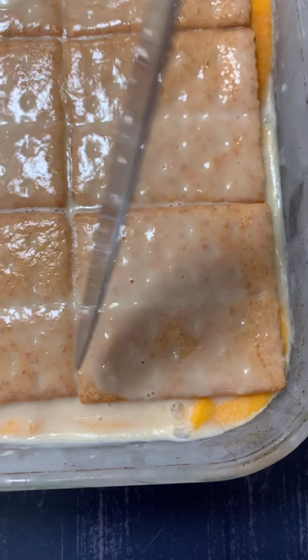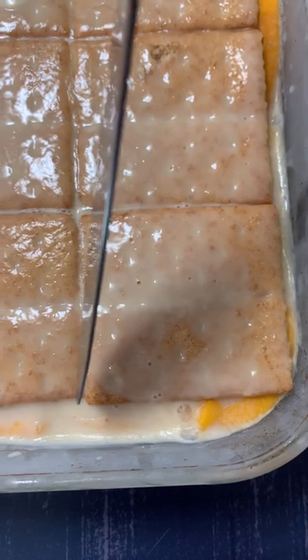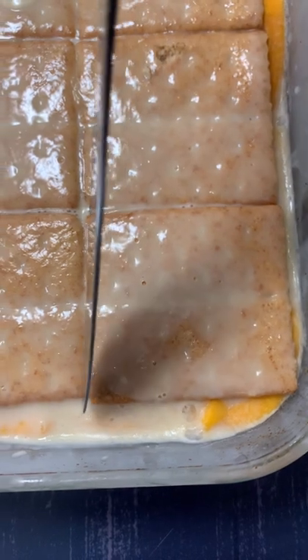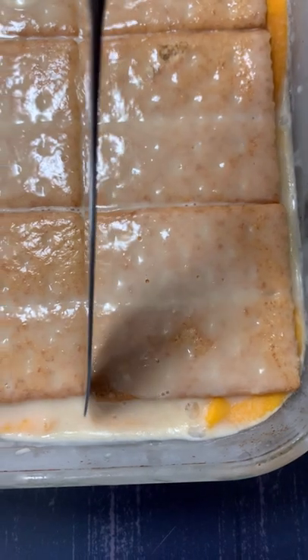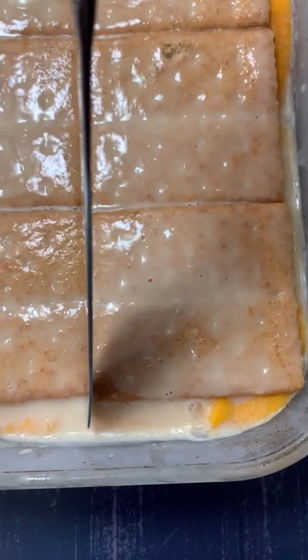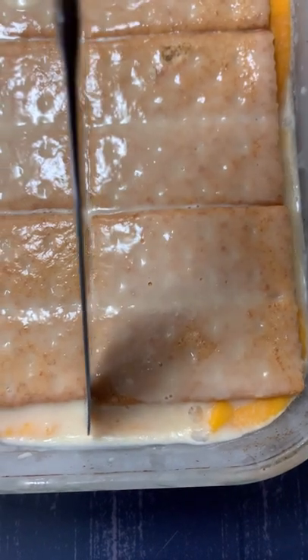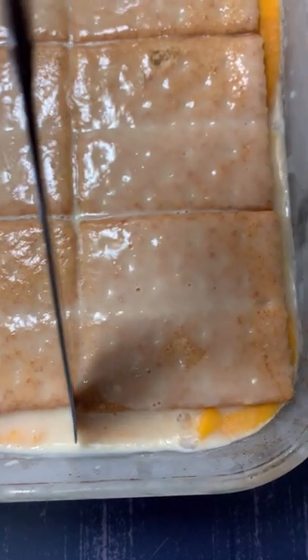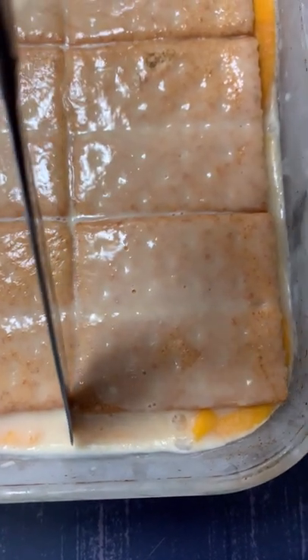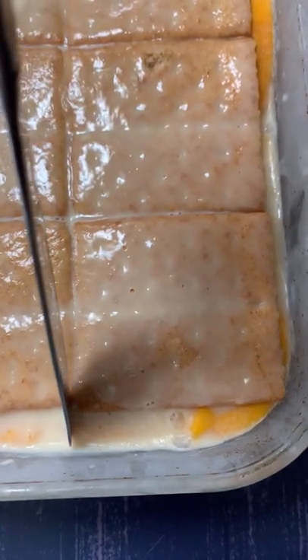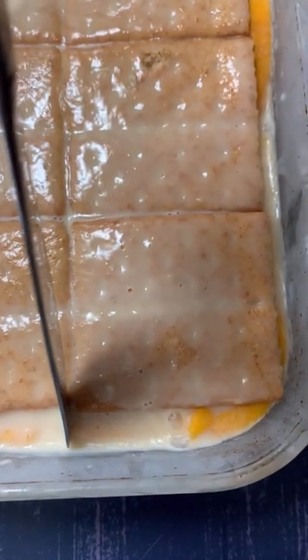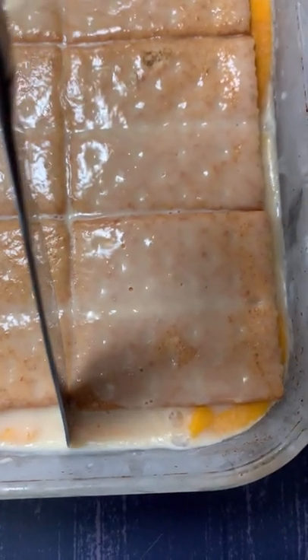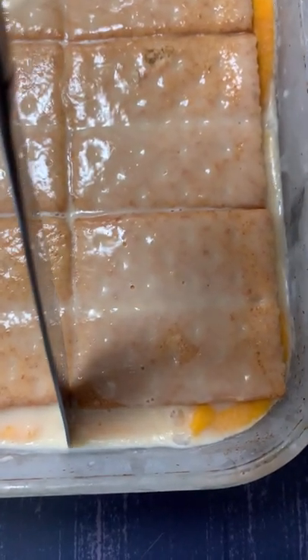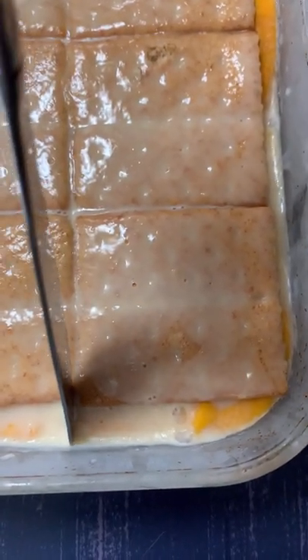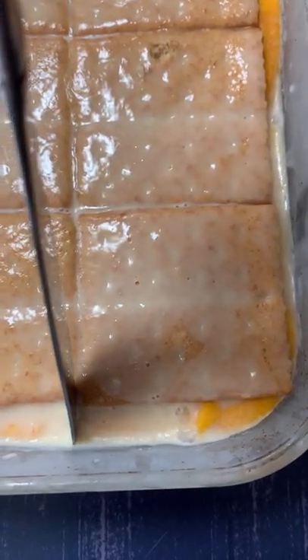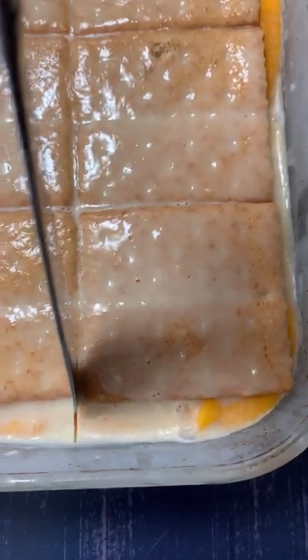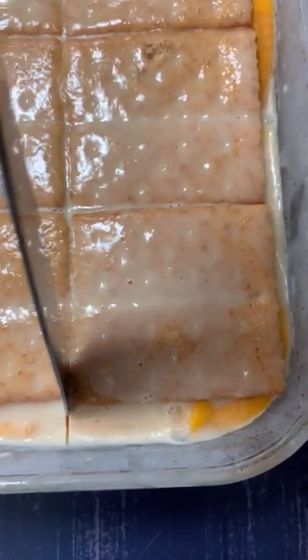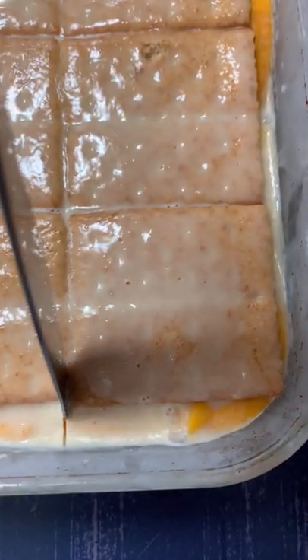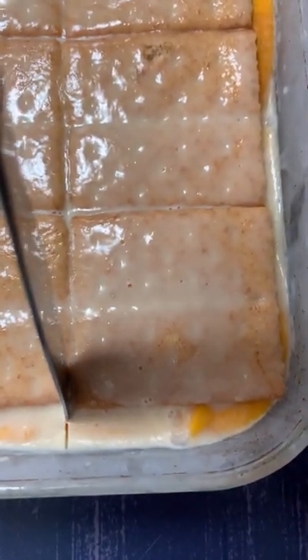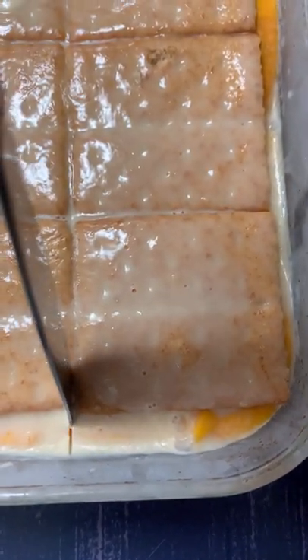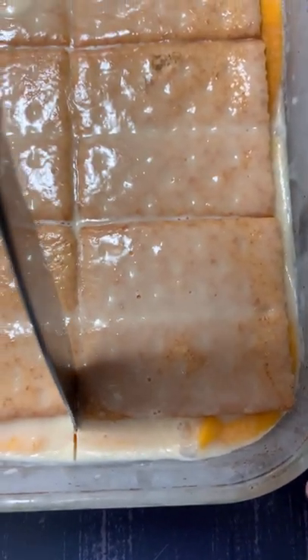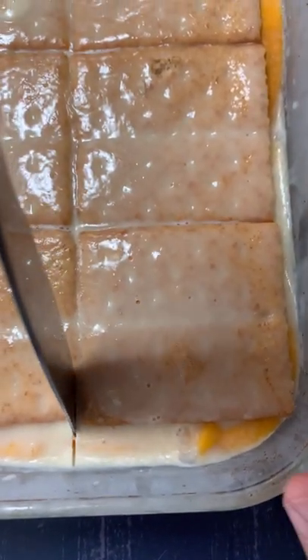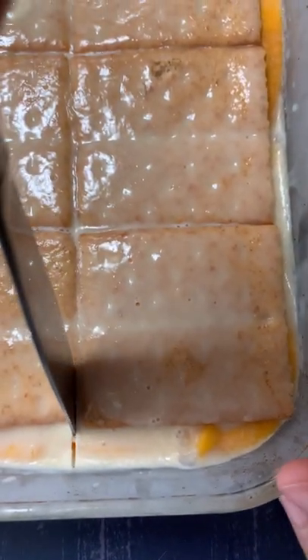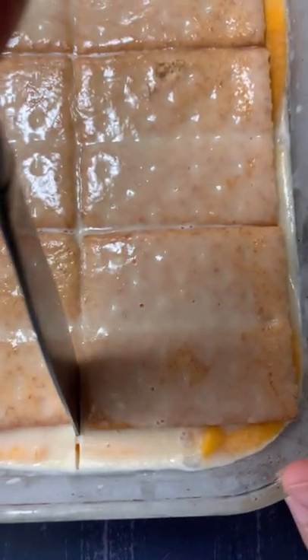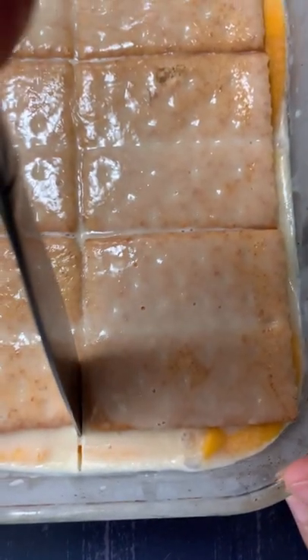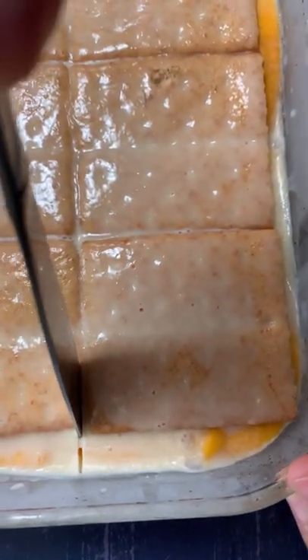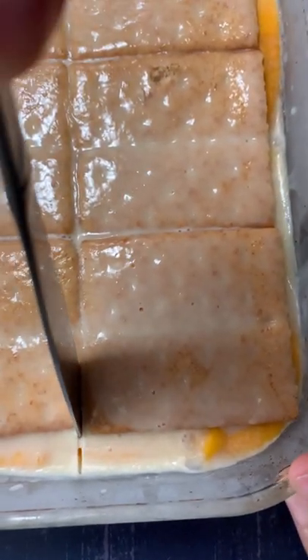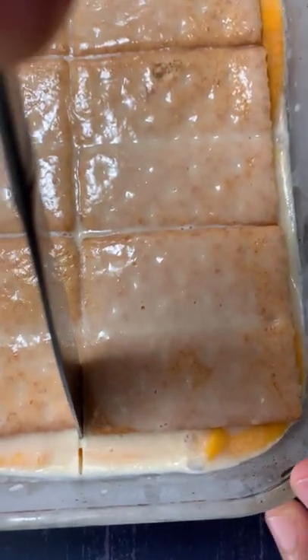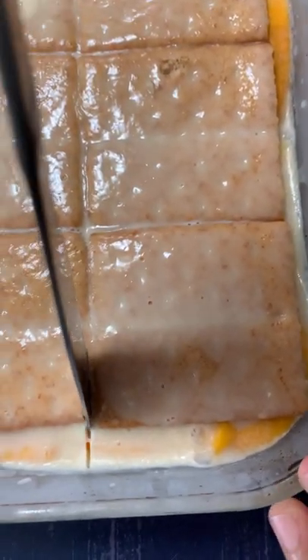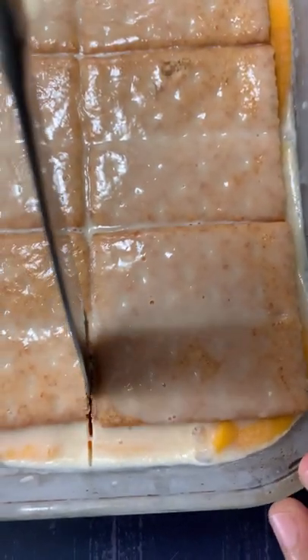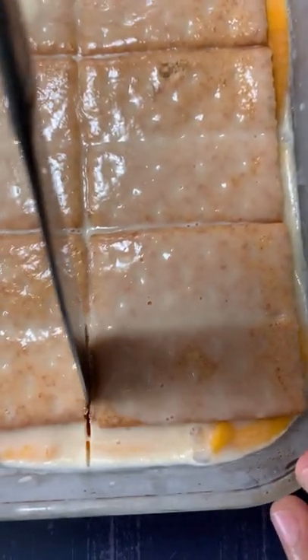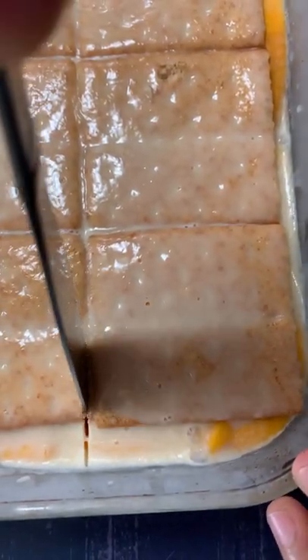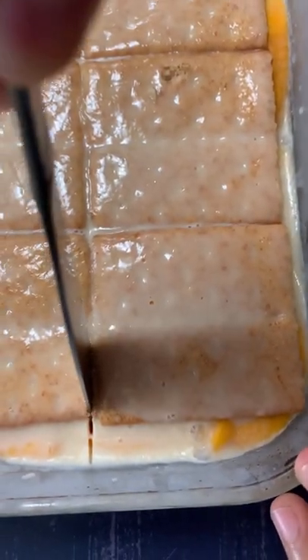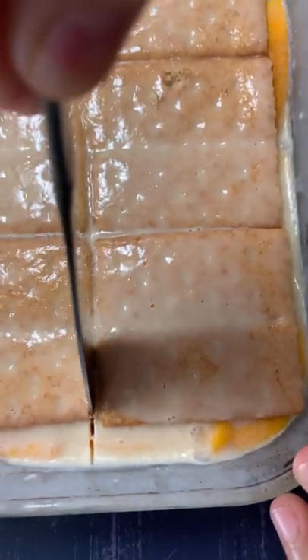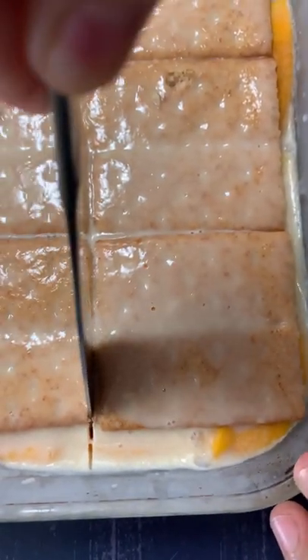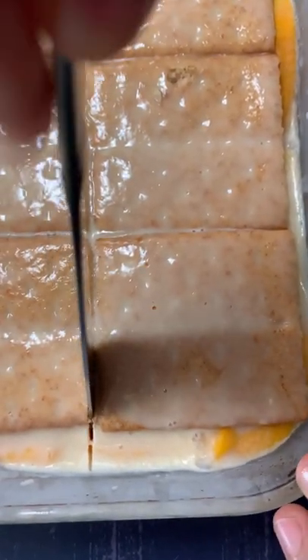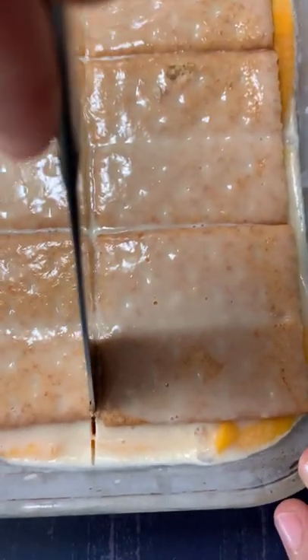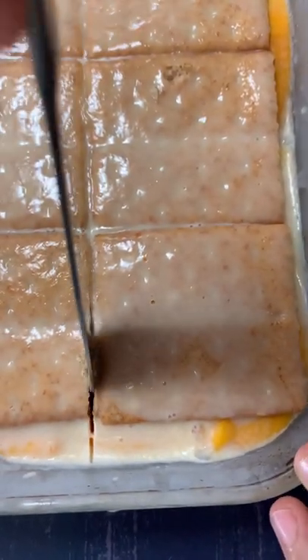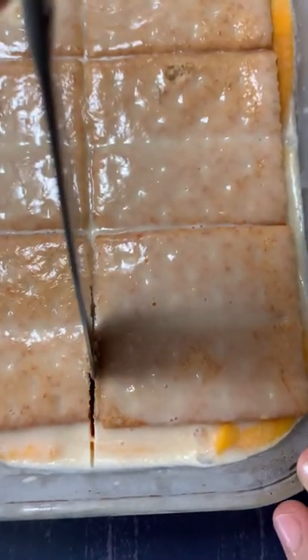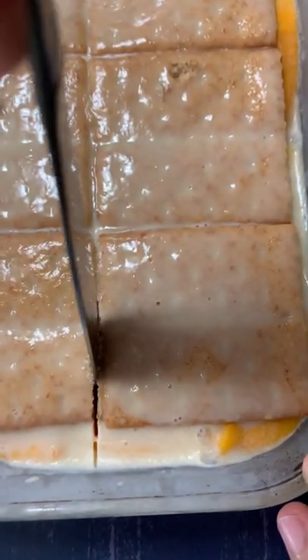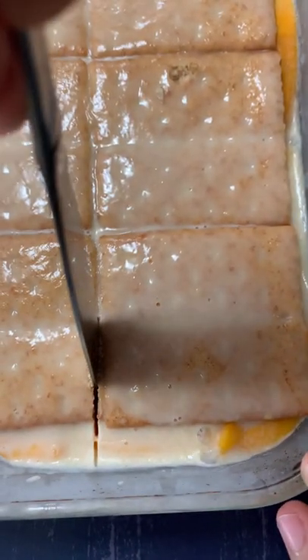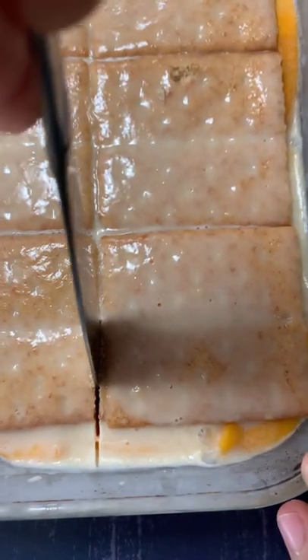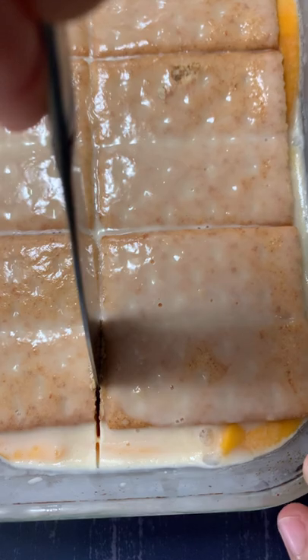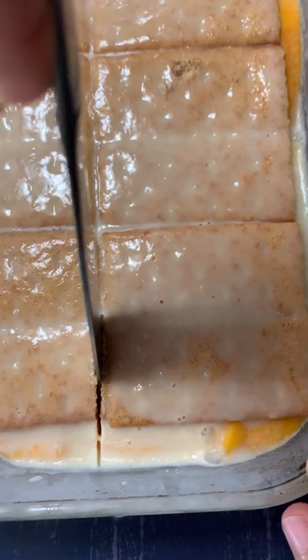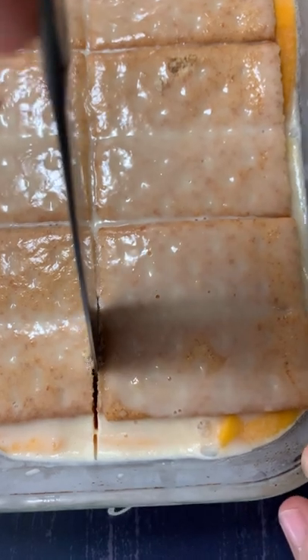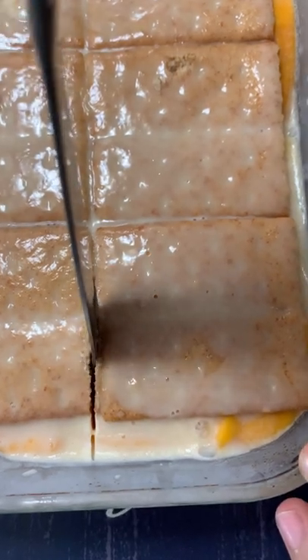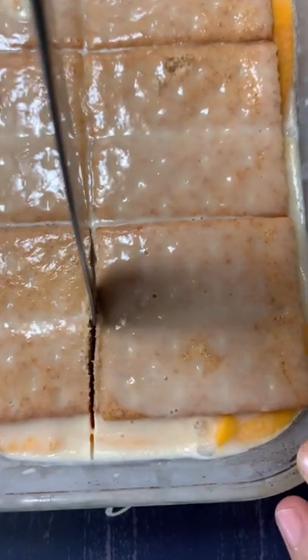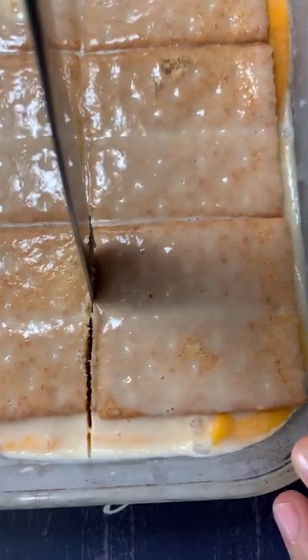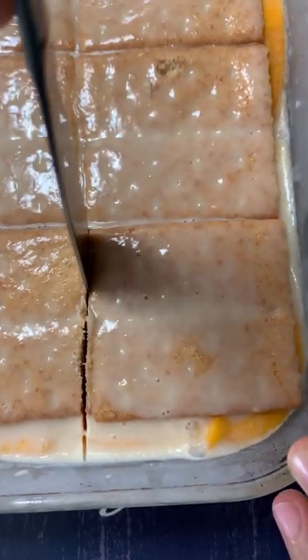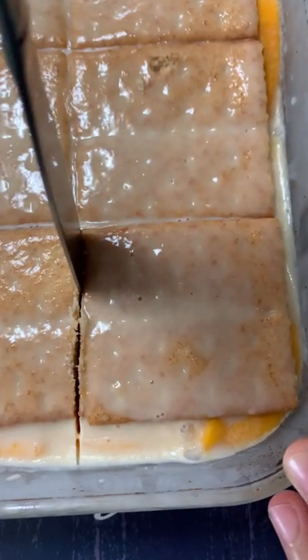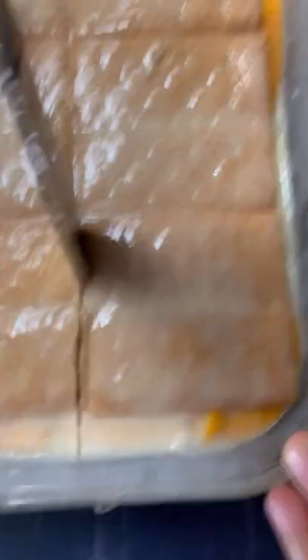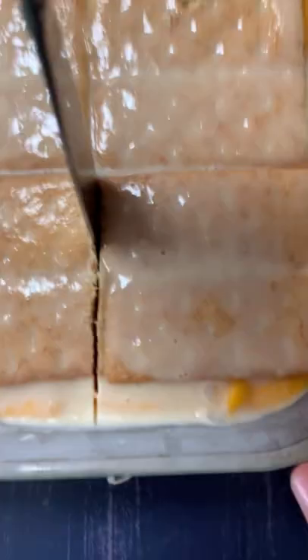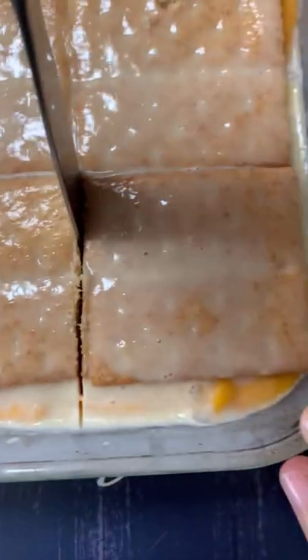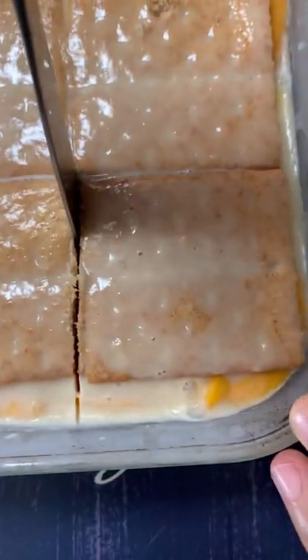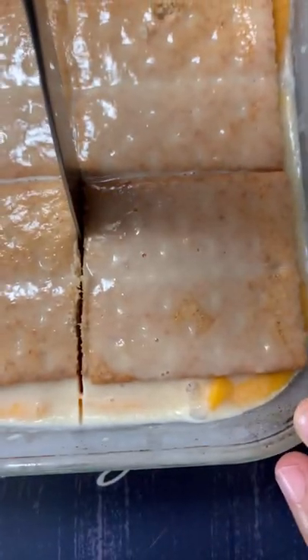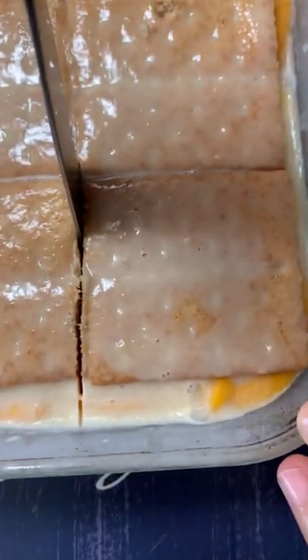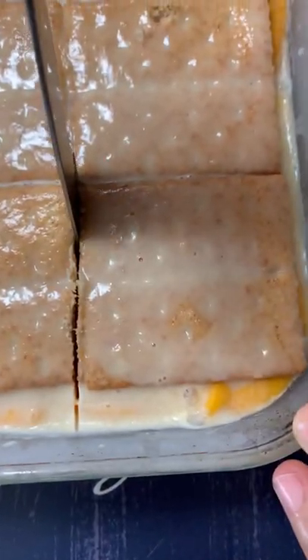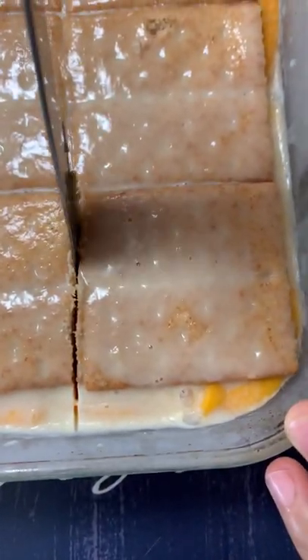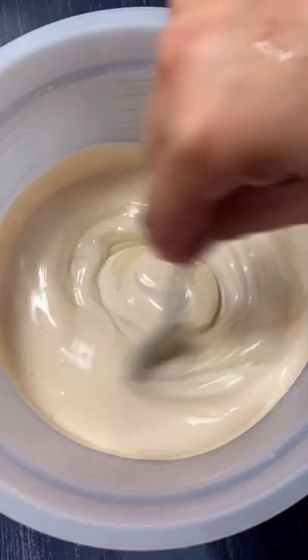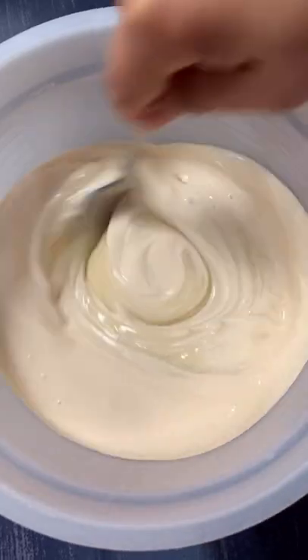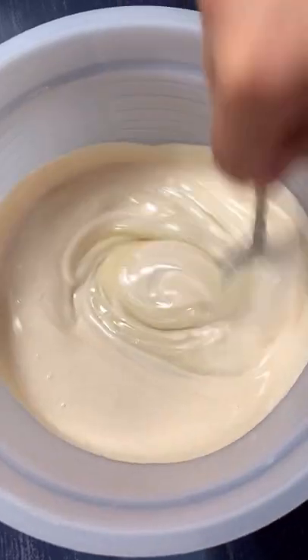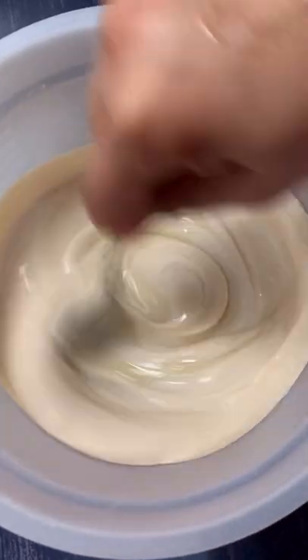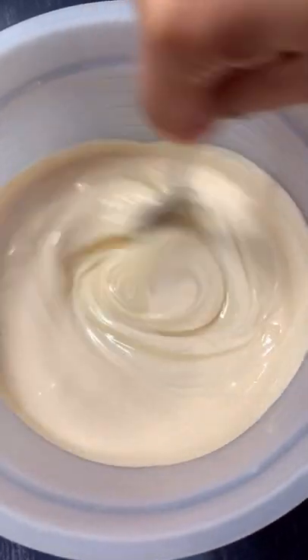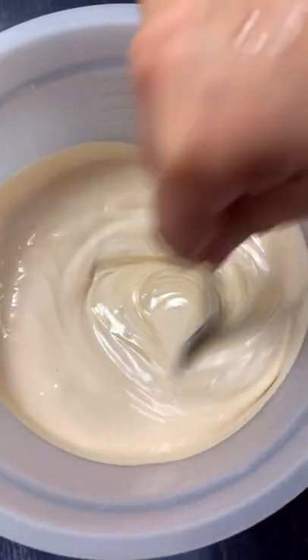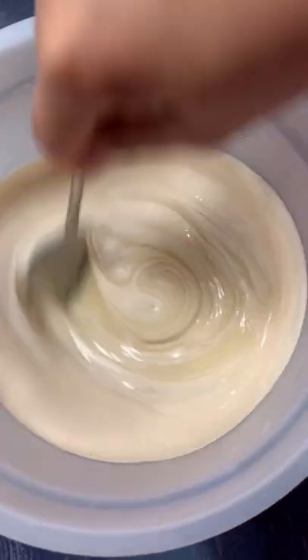We are going to make a no-bake mango dessert called Mango Float. Here are the following ingredients.